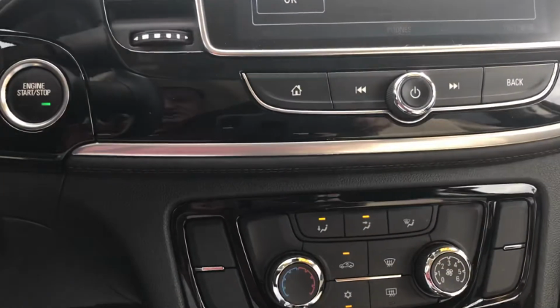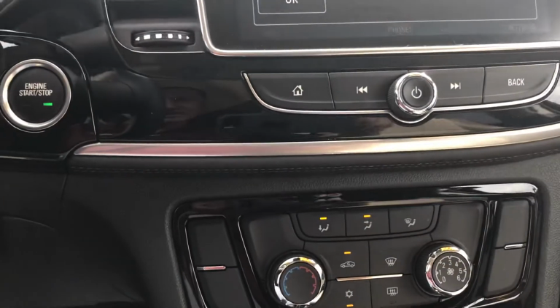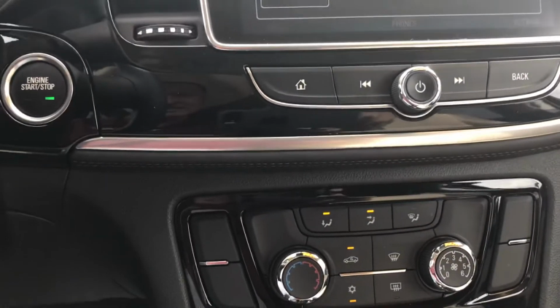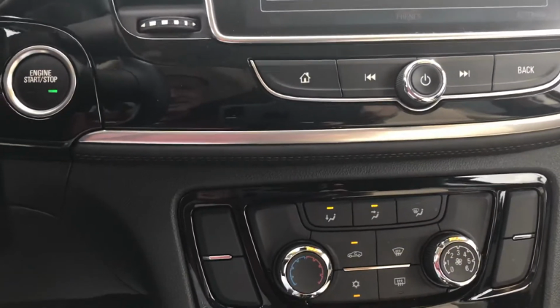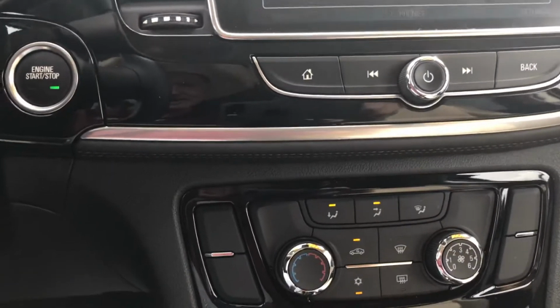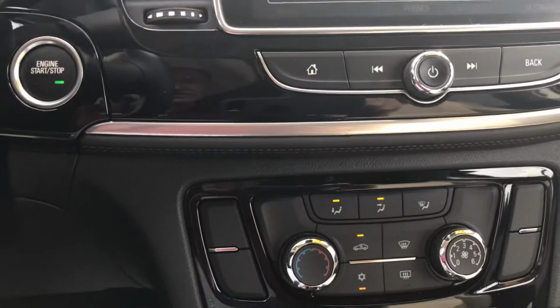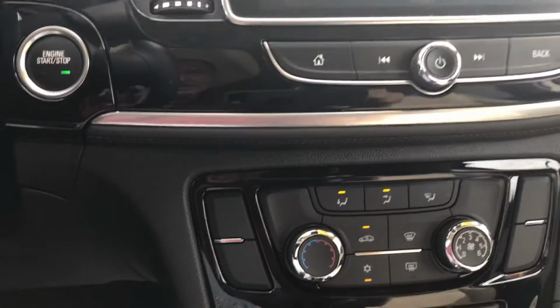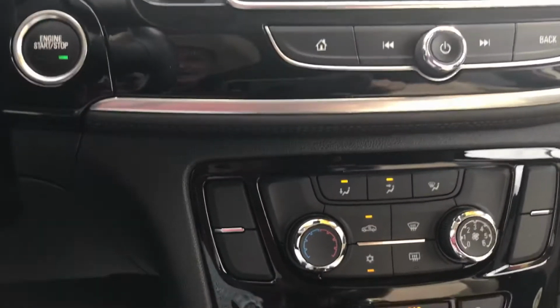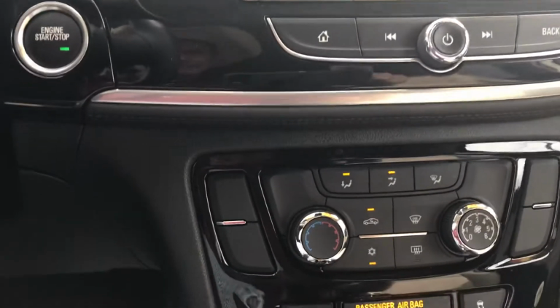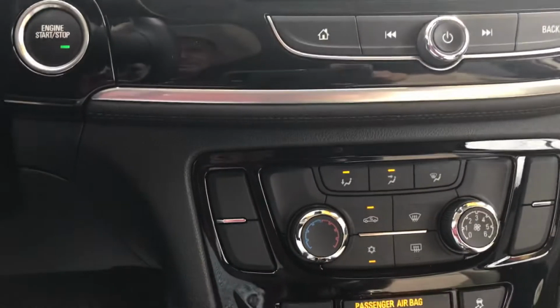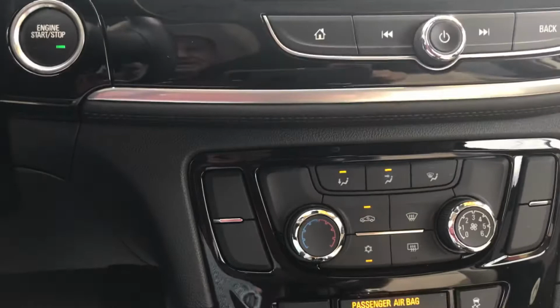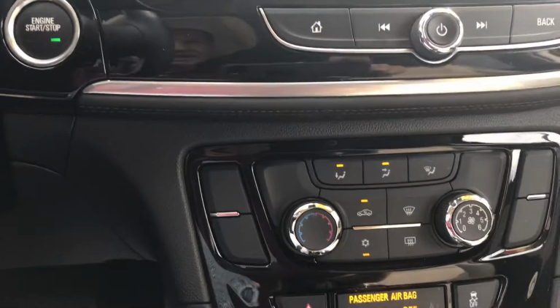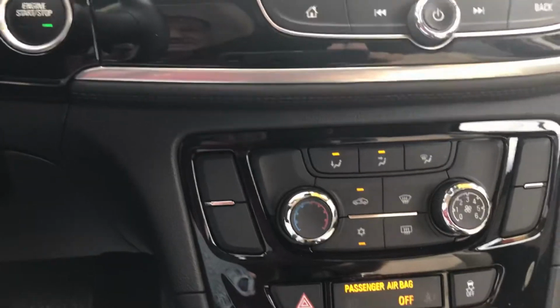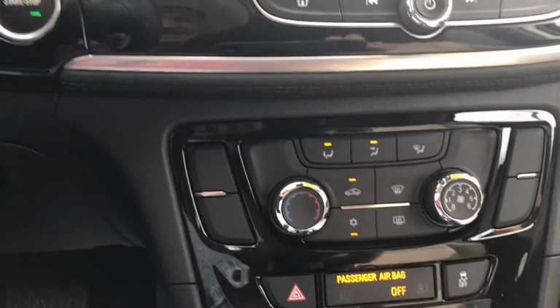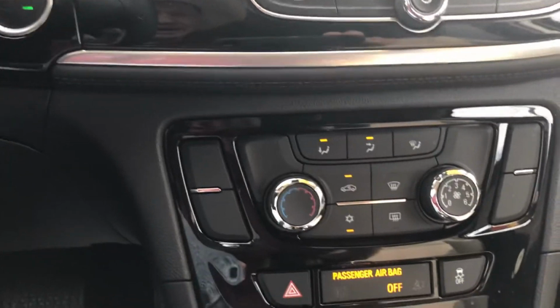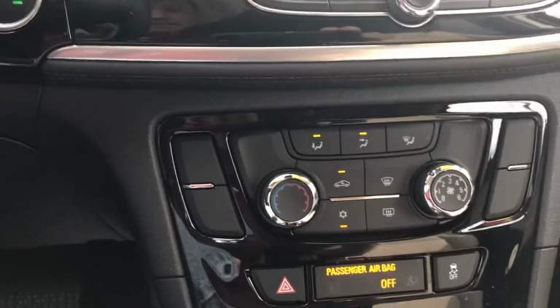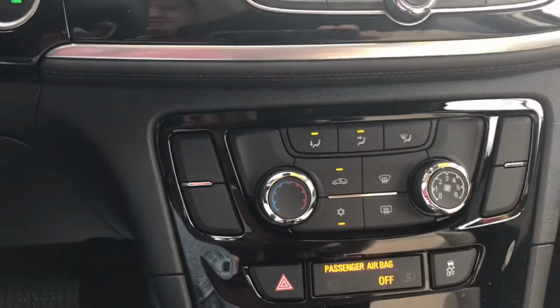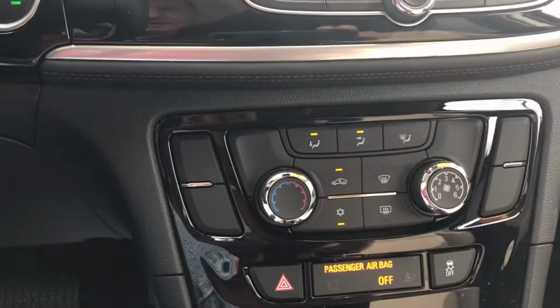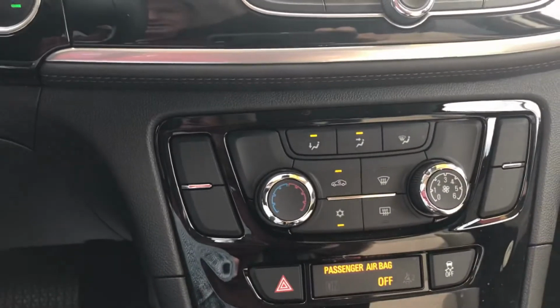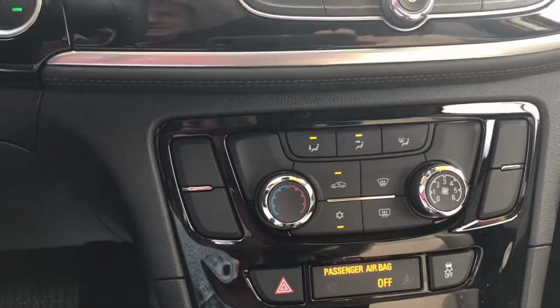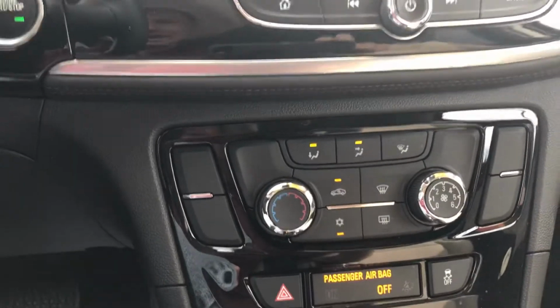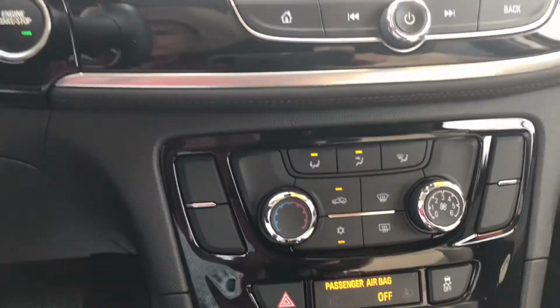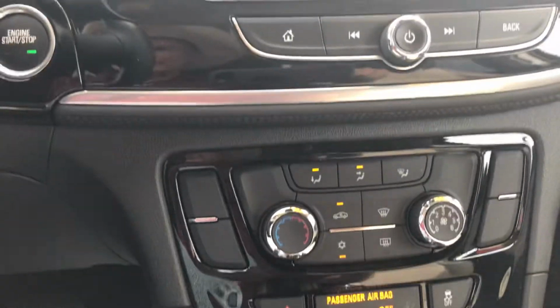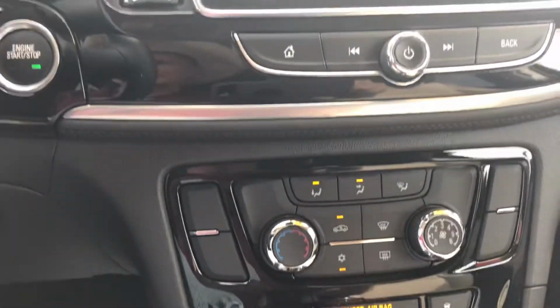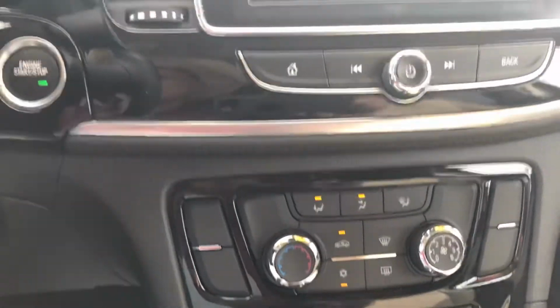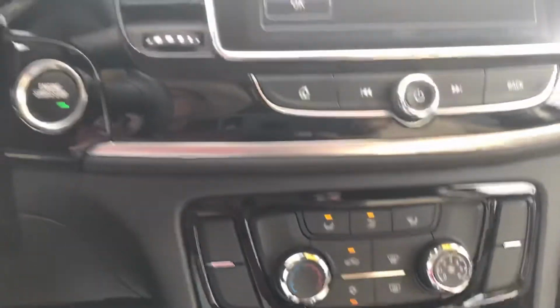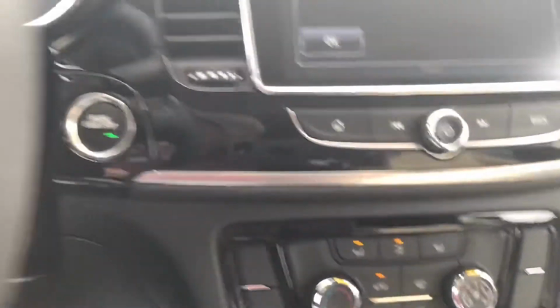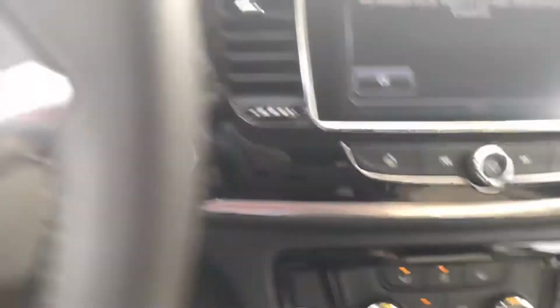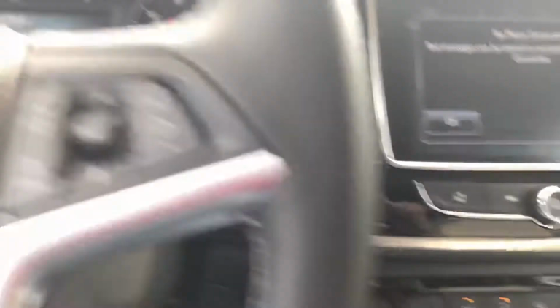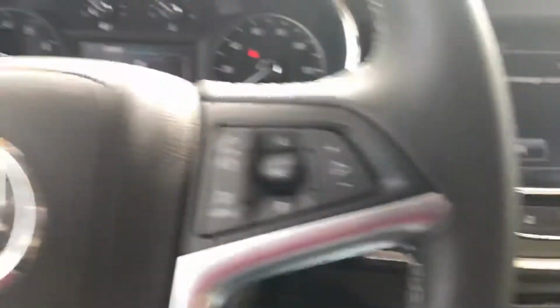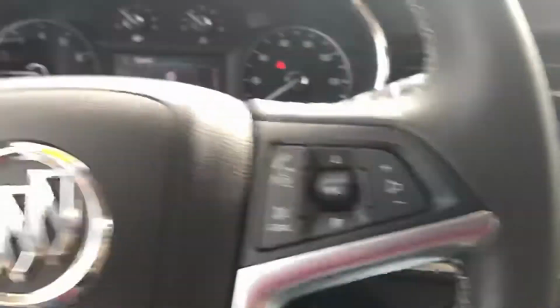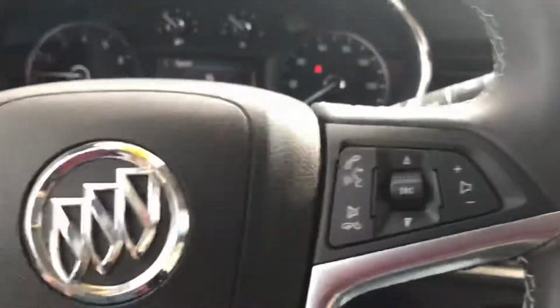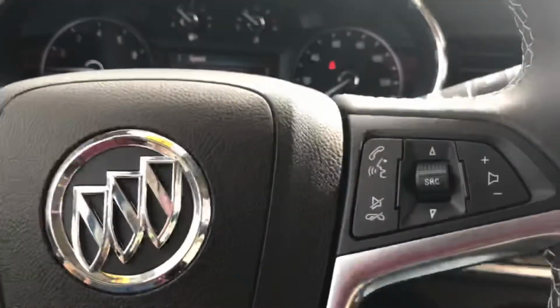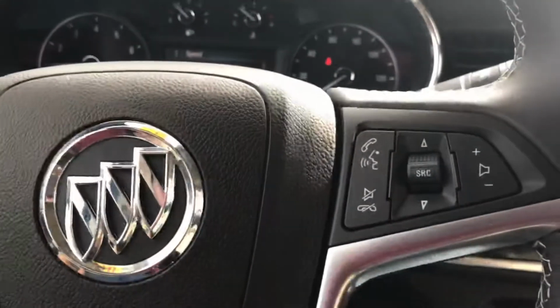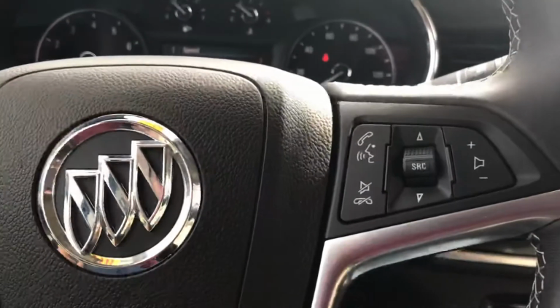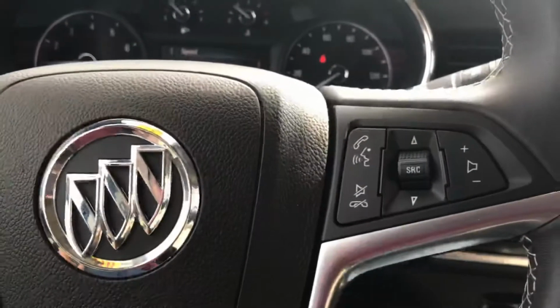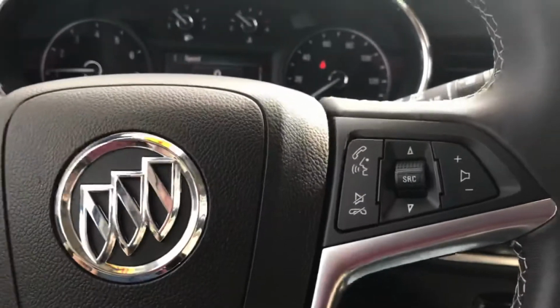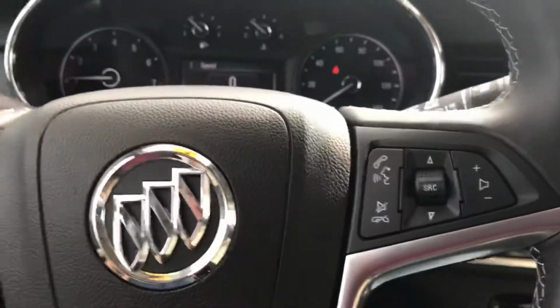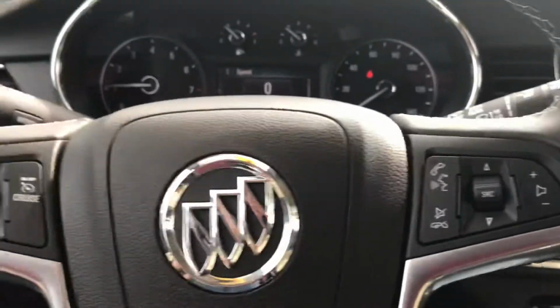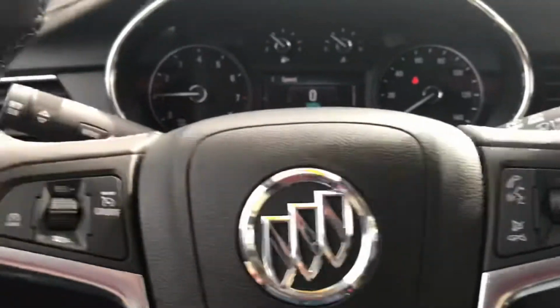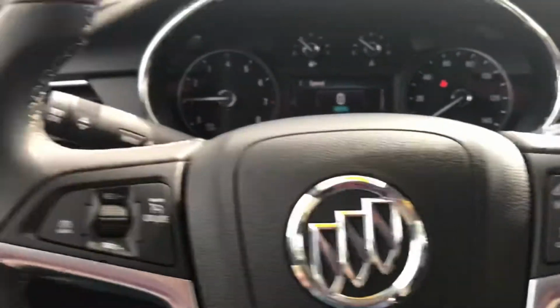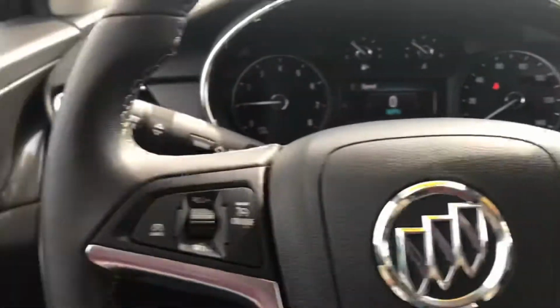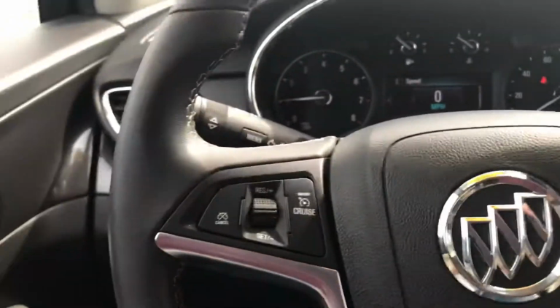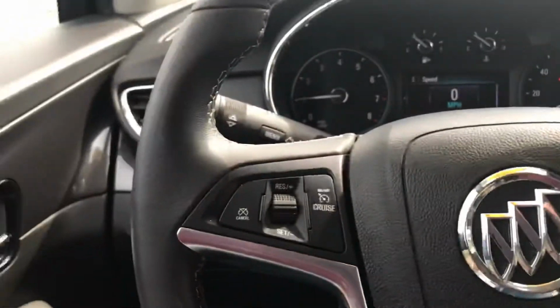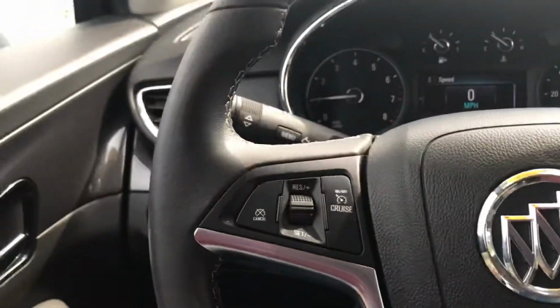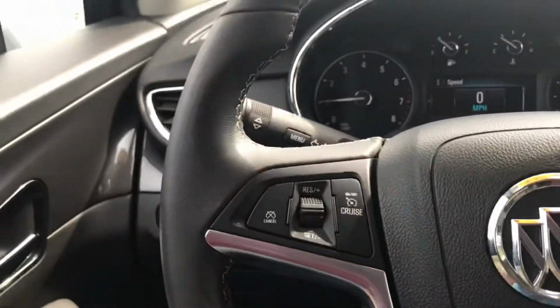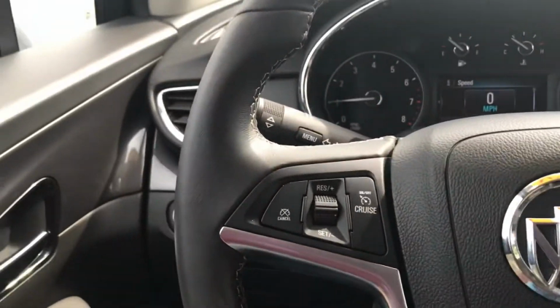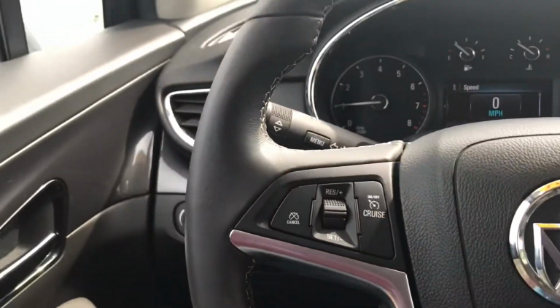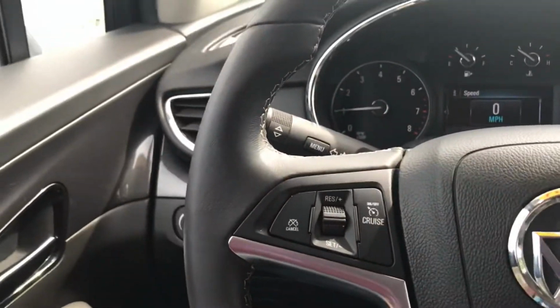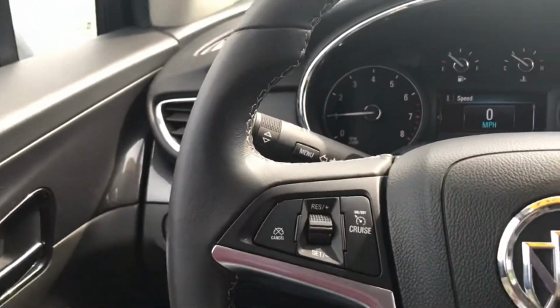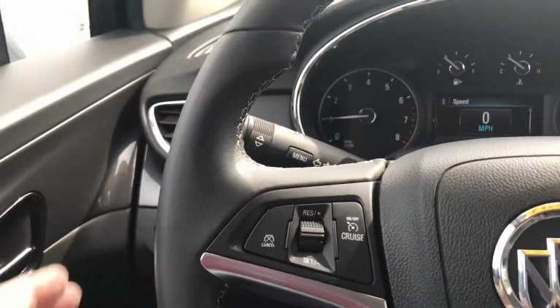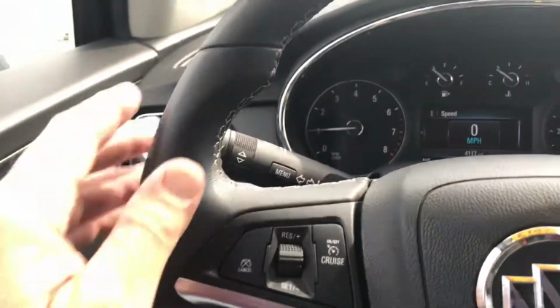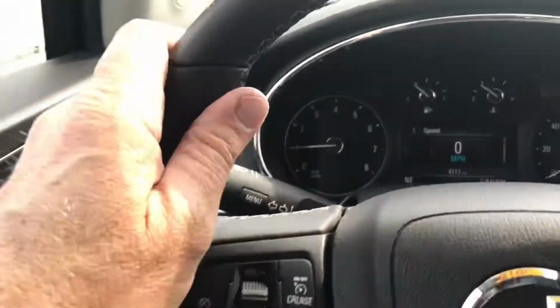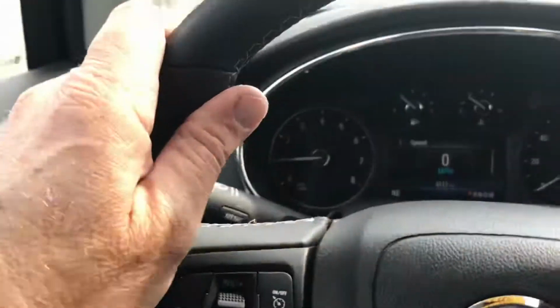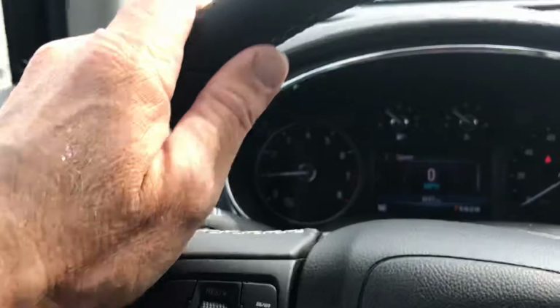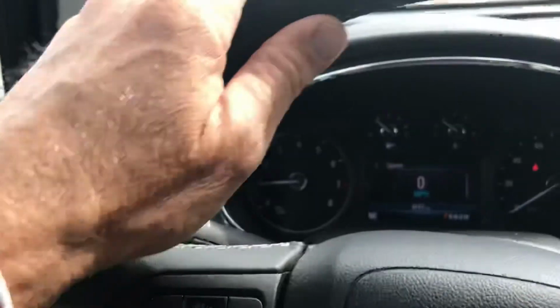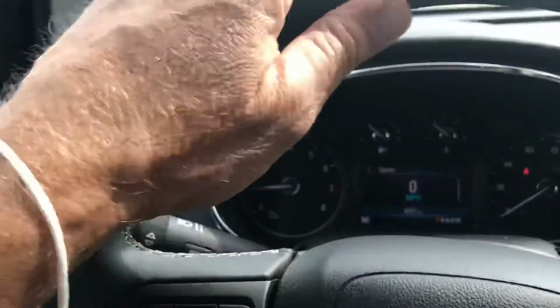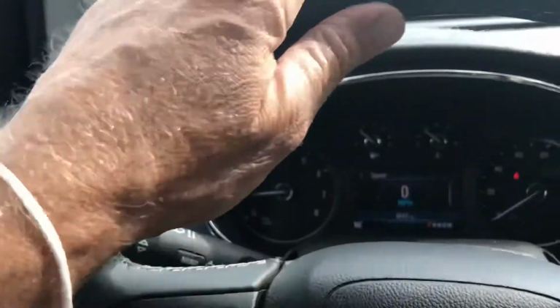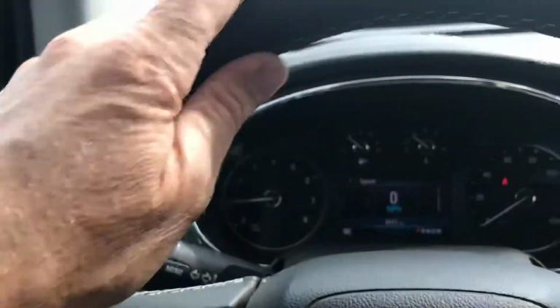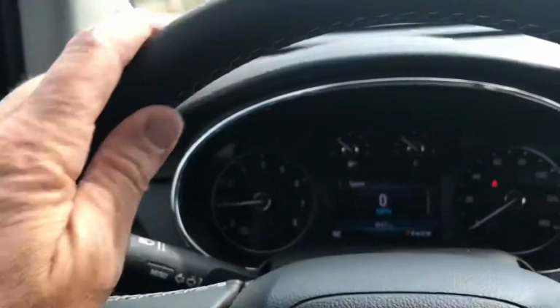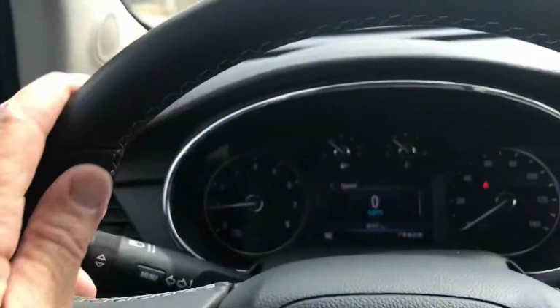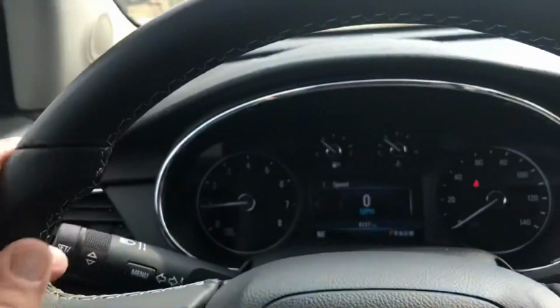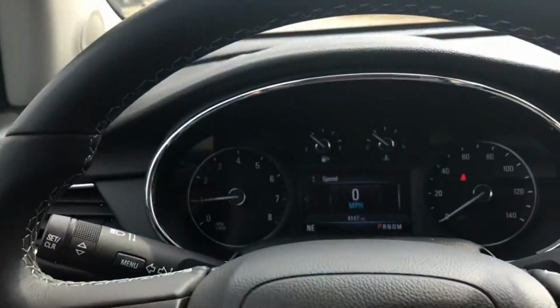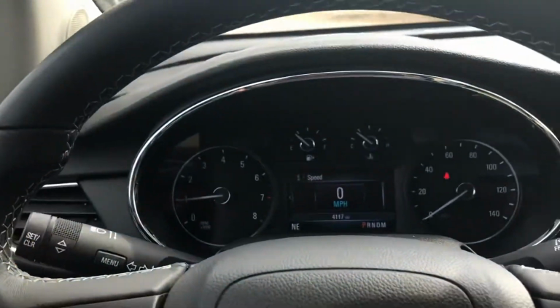Check this out — big, easy to operate. Climate control, thoughtful steering wheel mounted controls, nice leather-wrapped steering wheel.